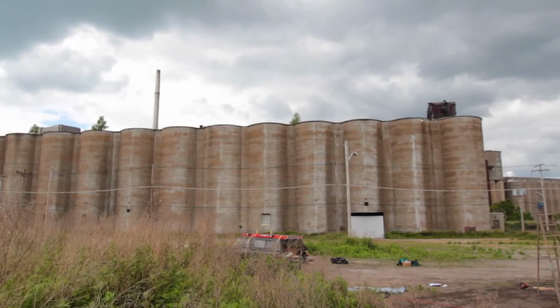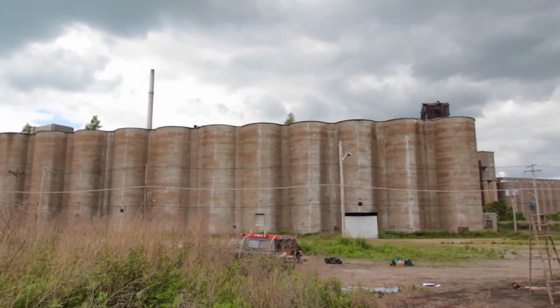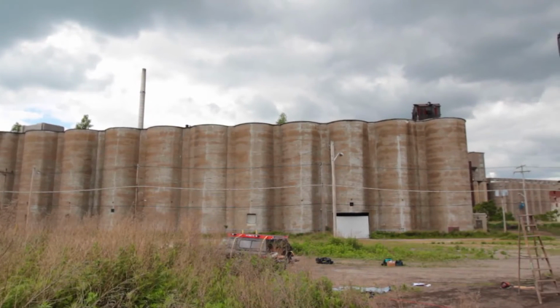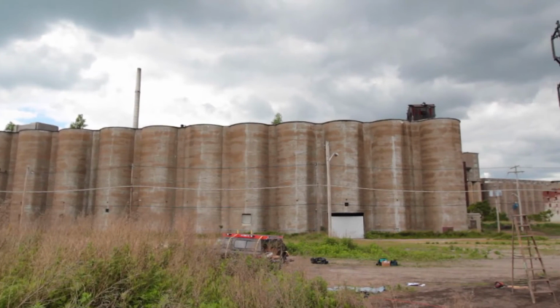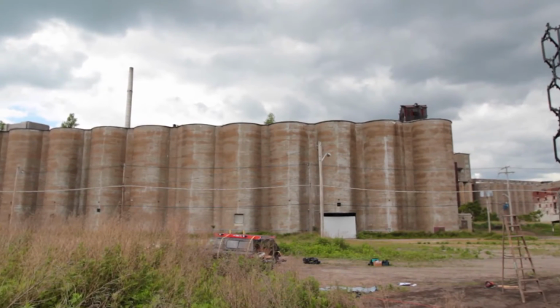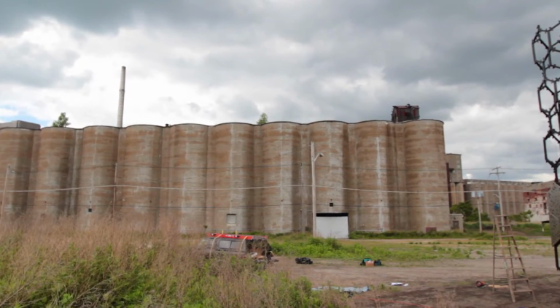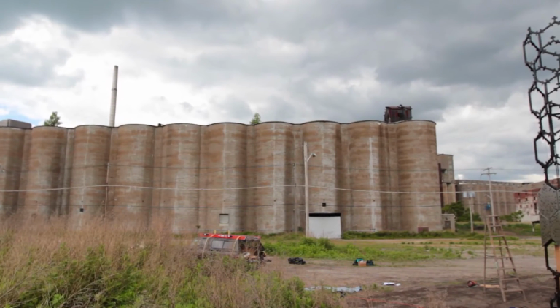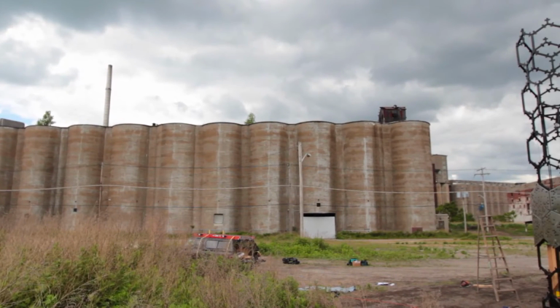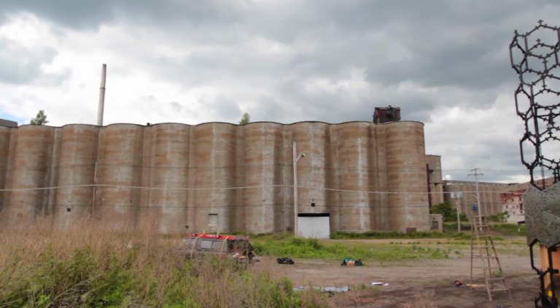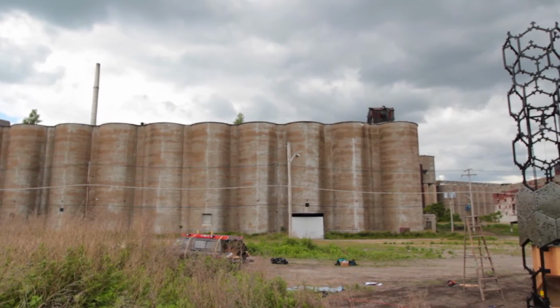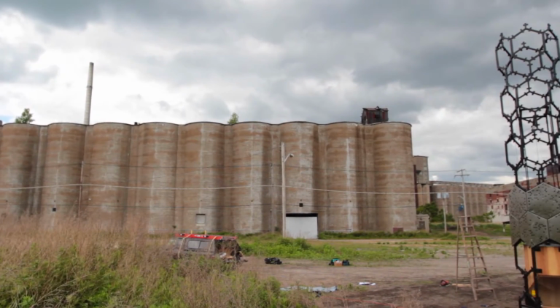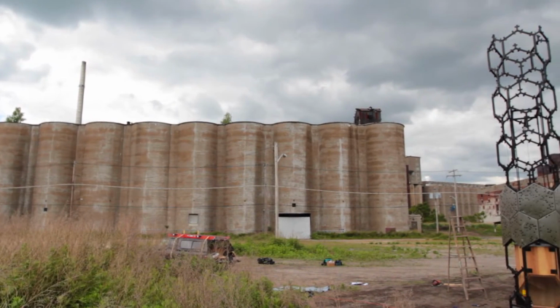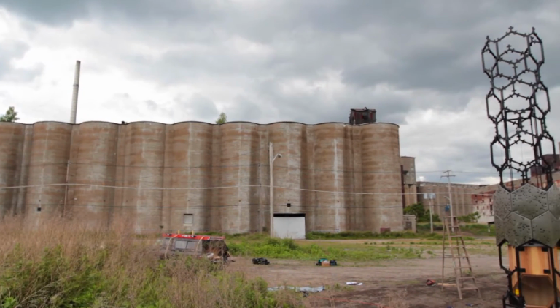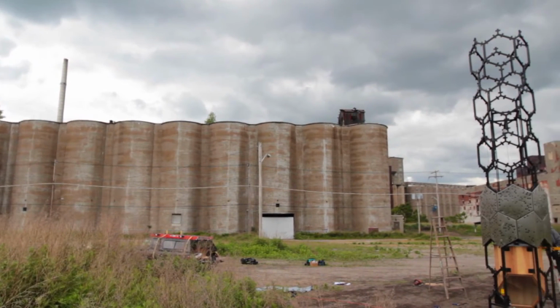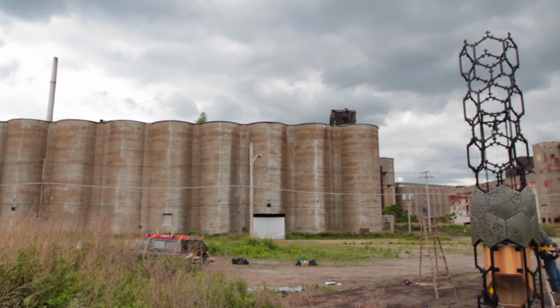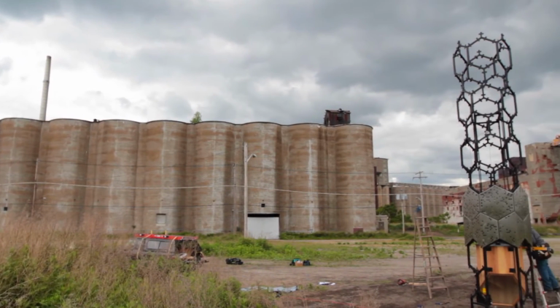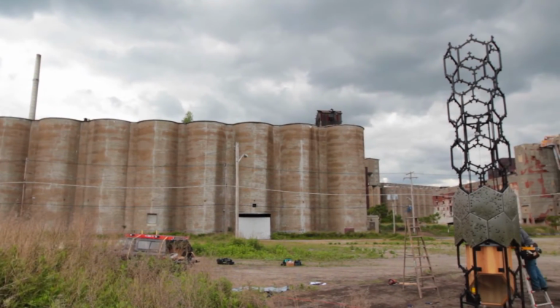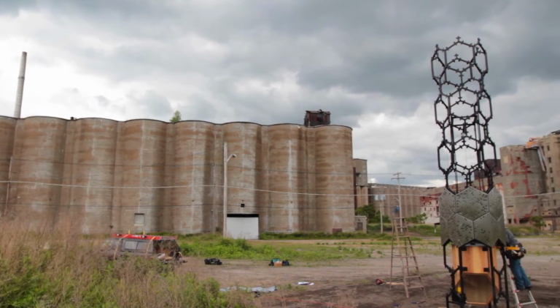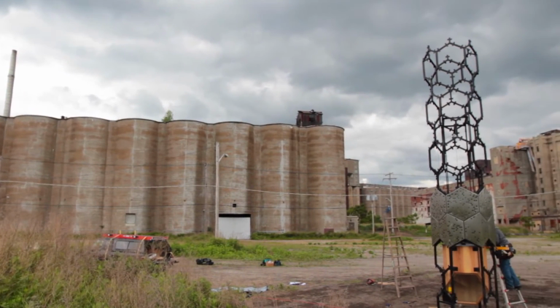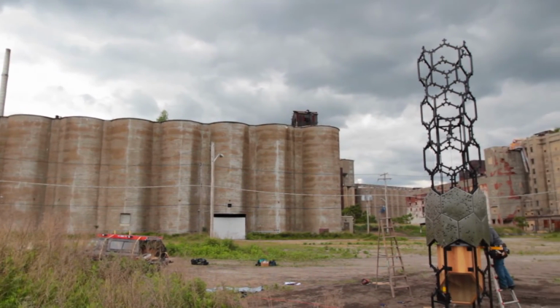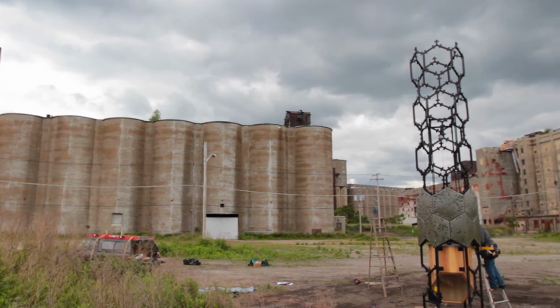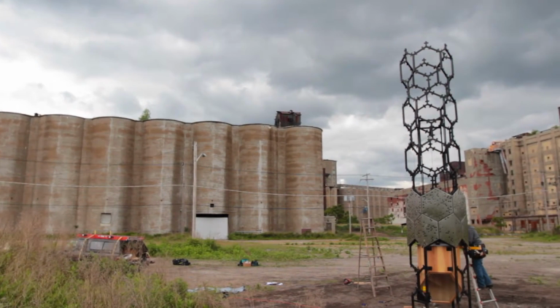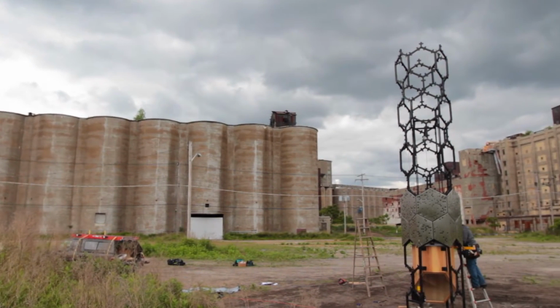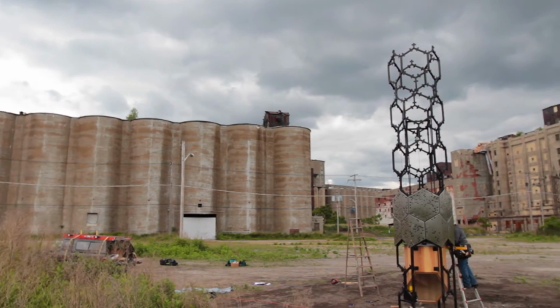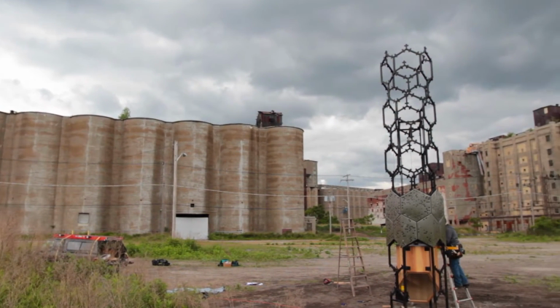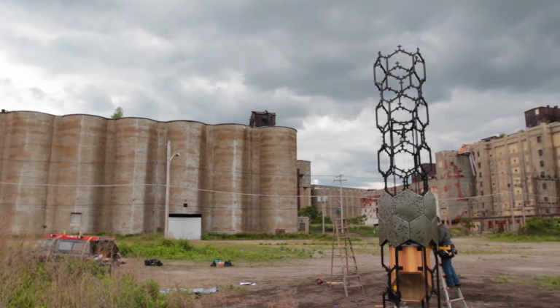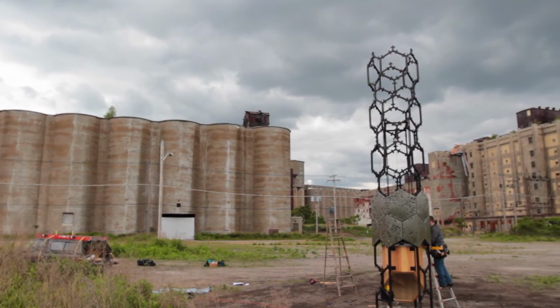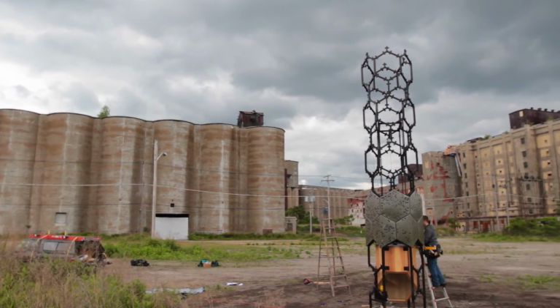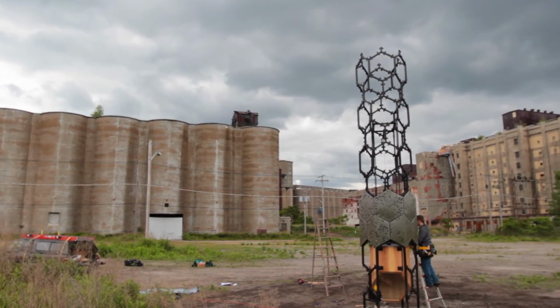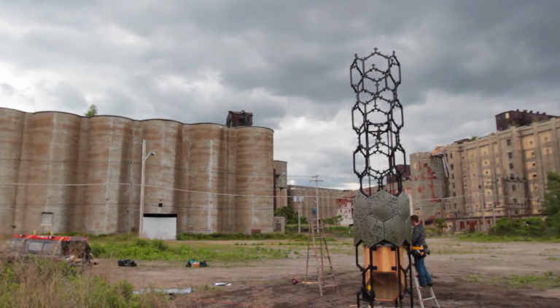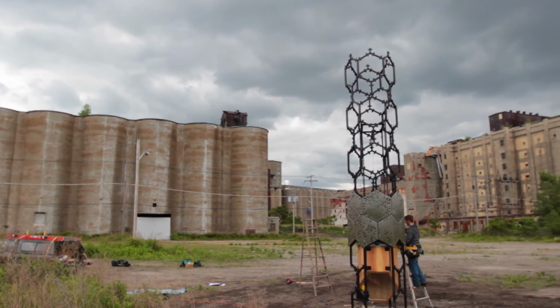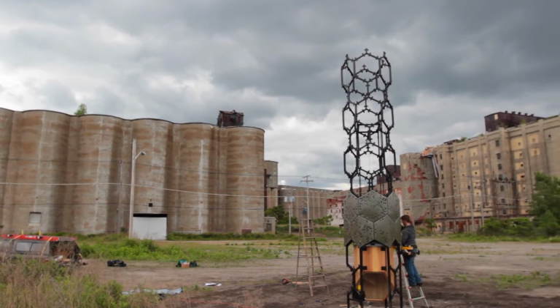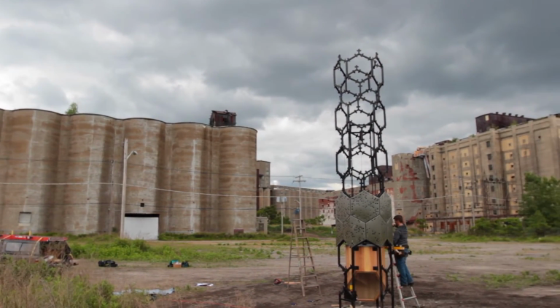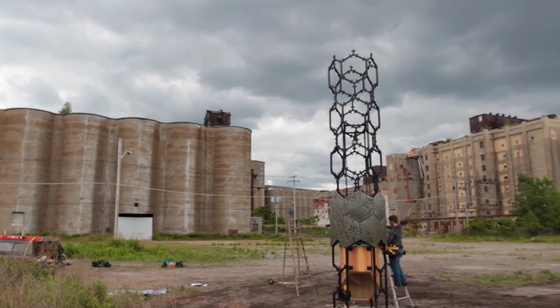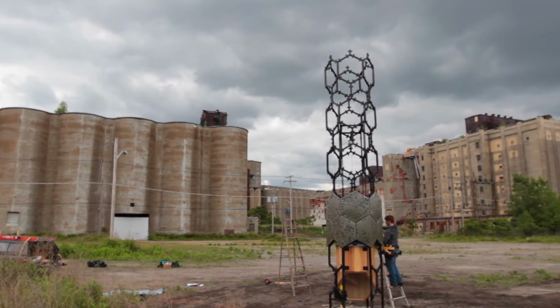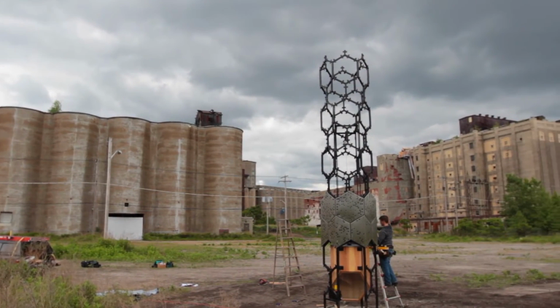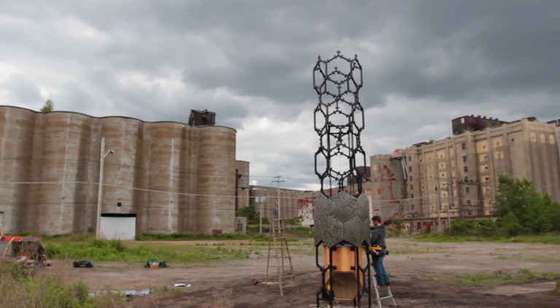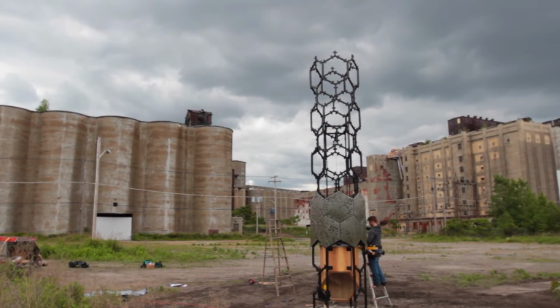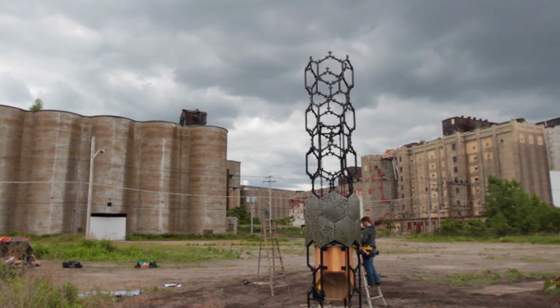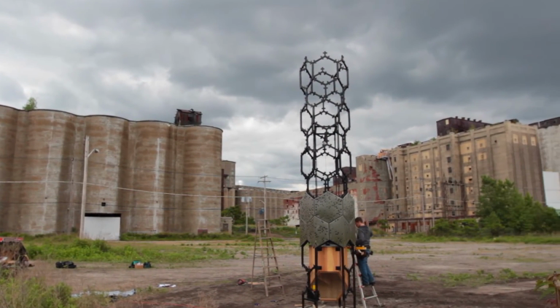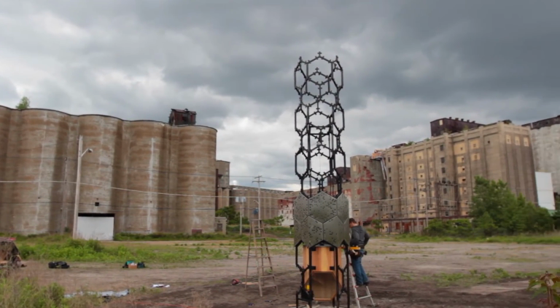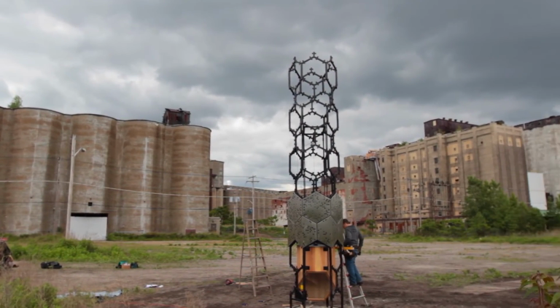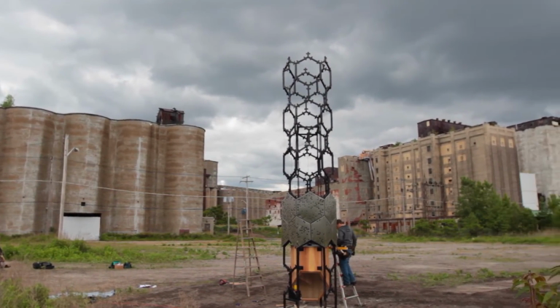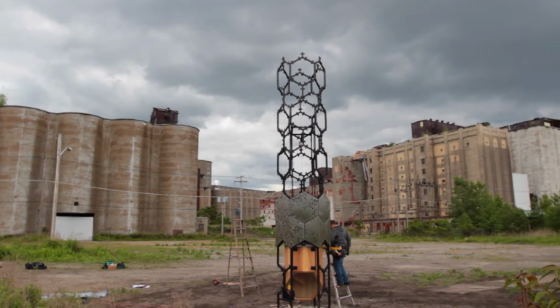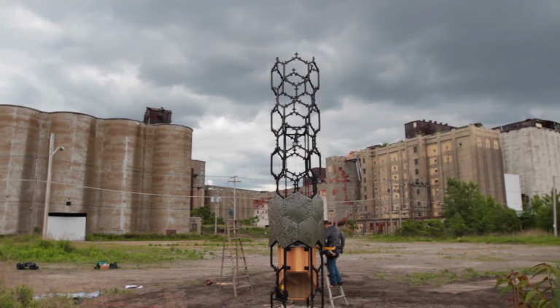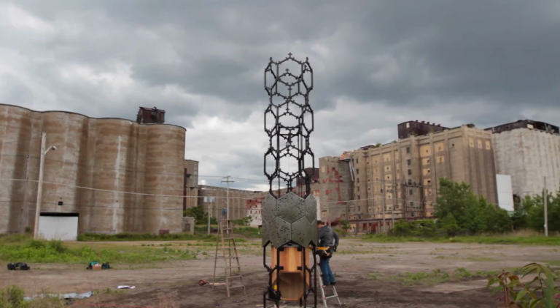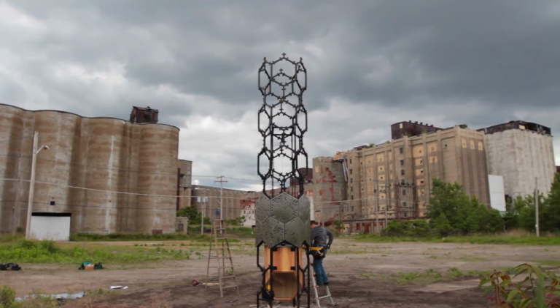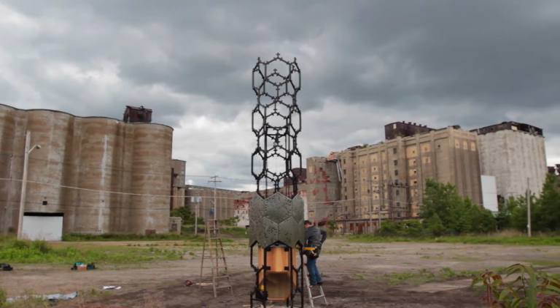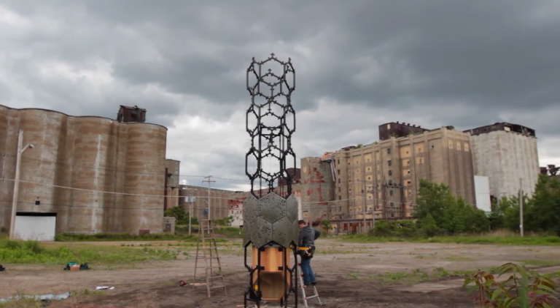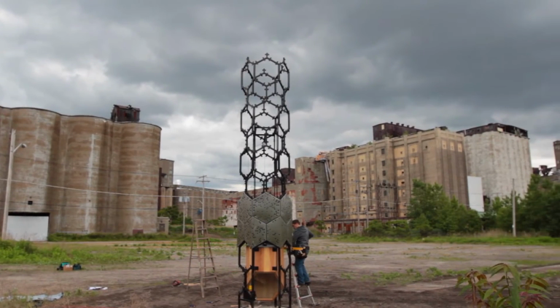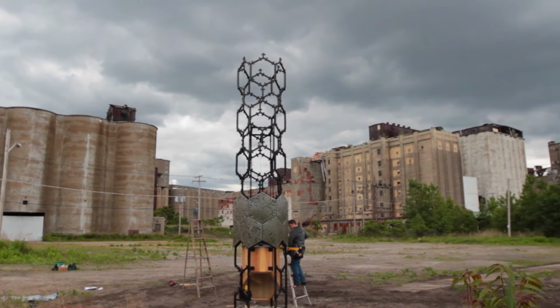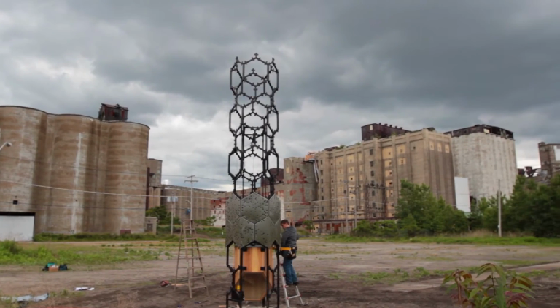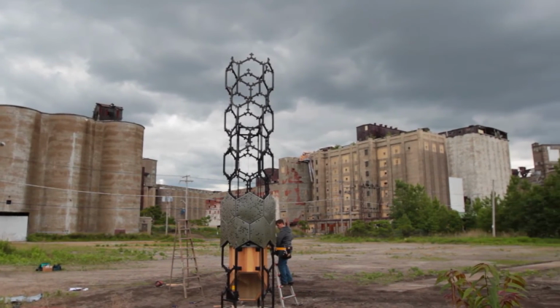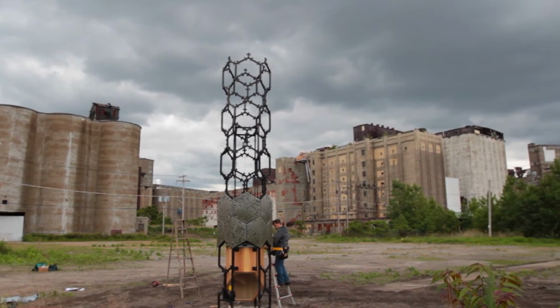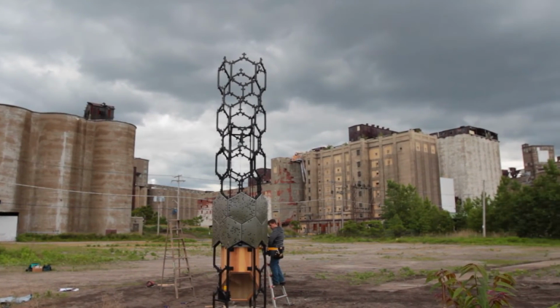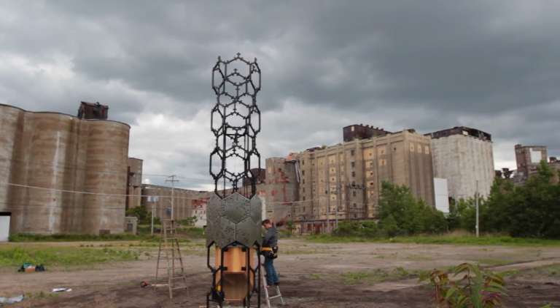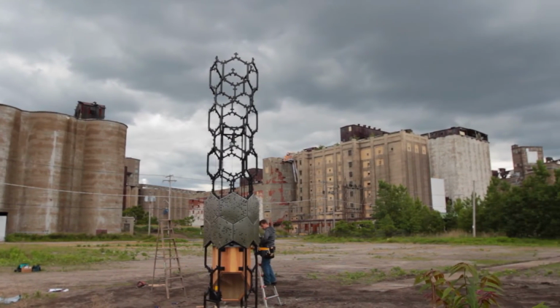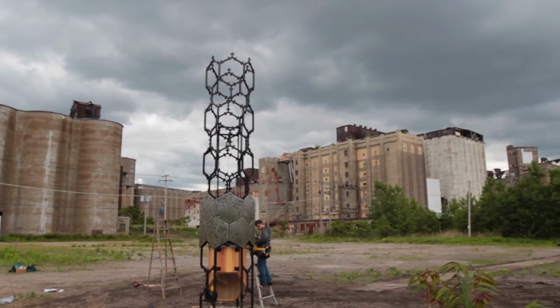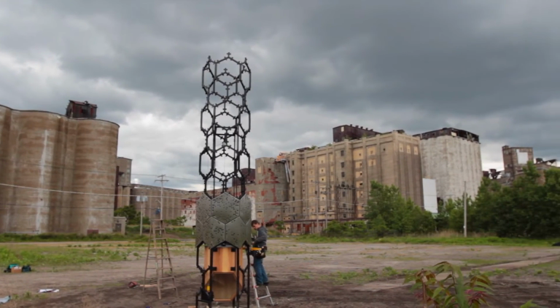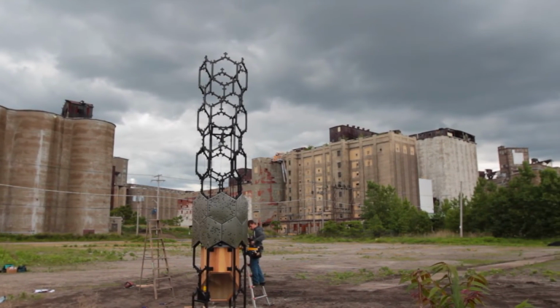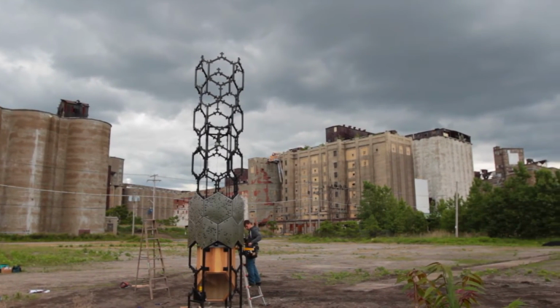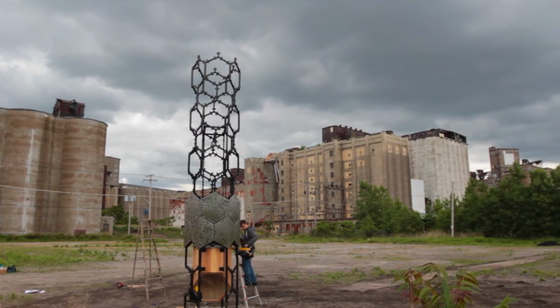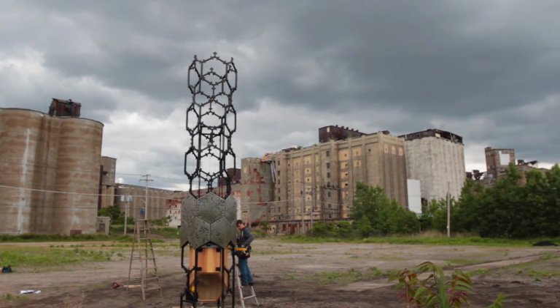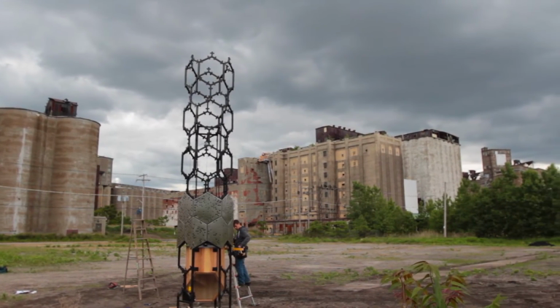Five University at Buffalo students took lead roles in a redevelopment project that found a new home for thousands on Buffalo's waterfront.